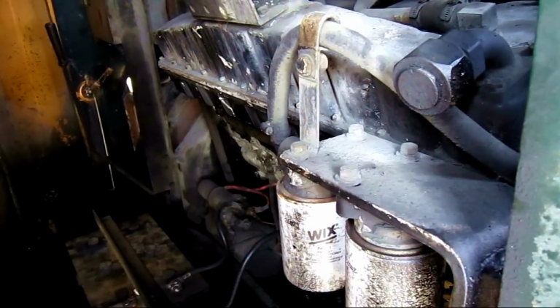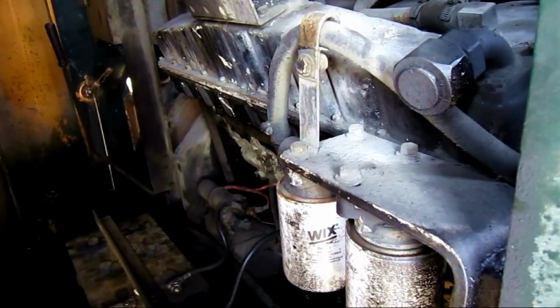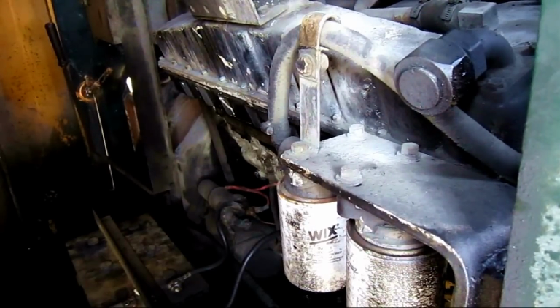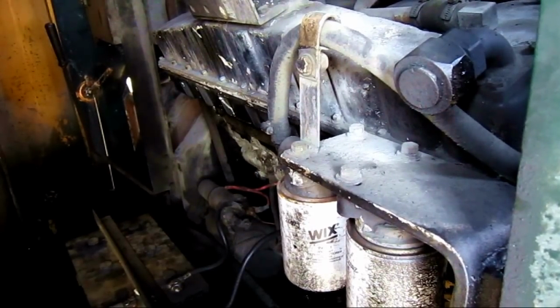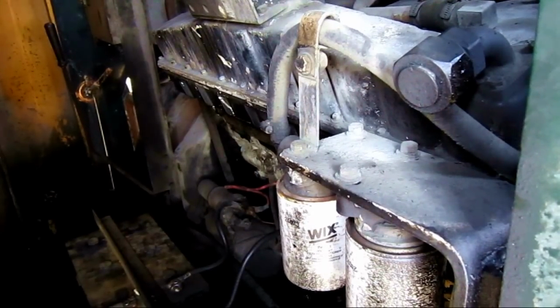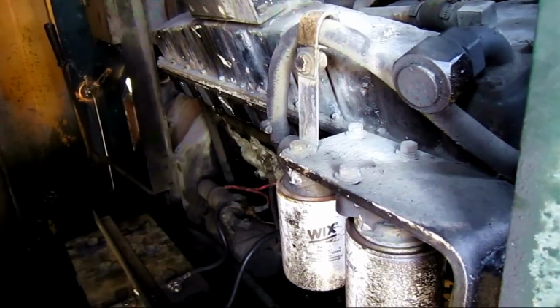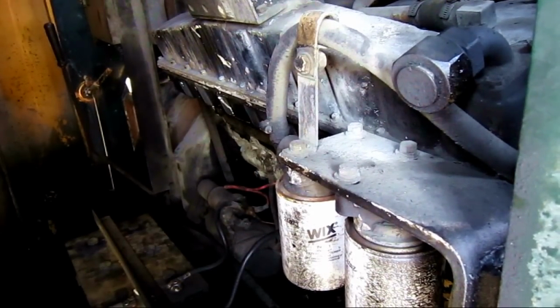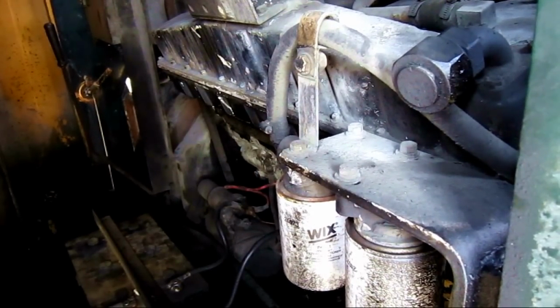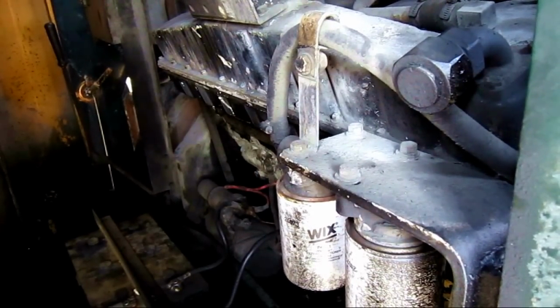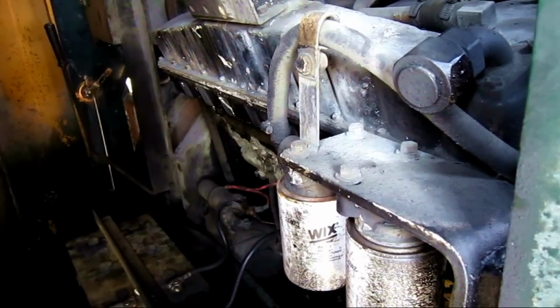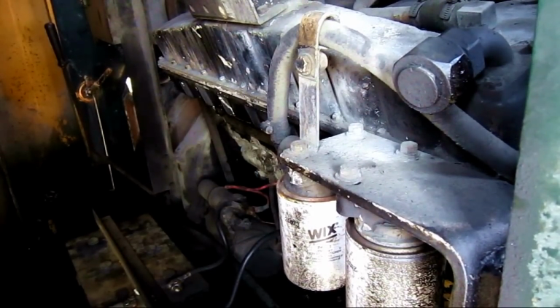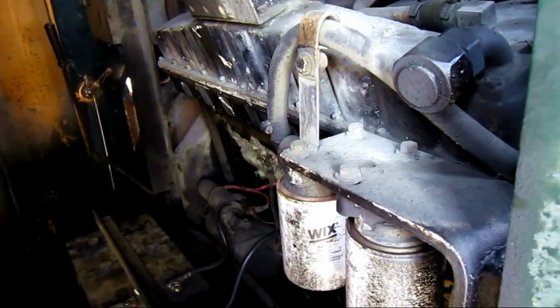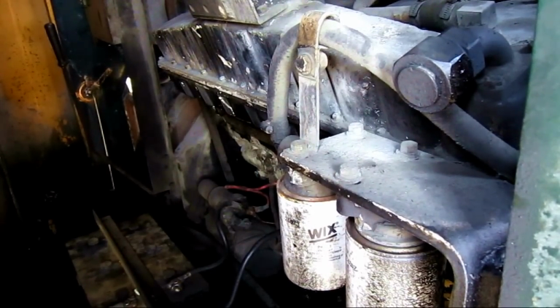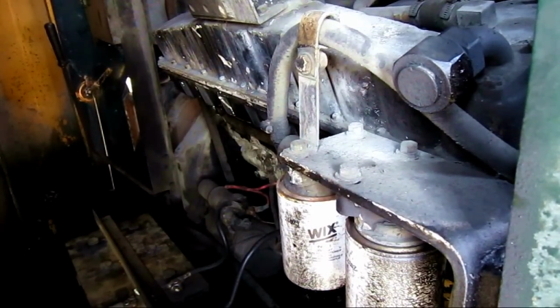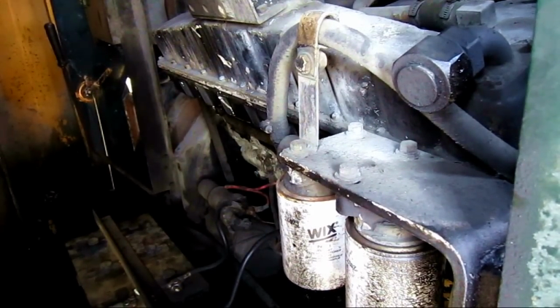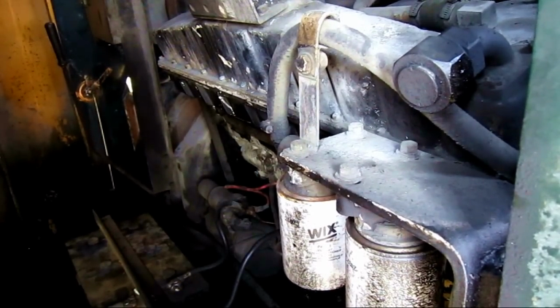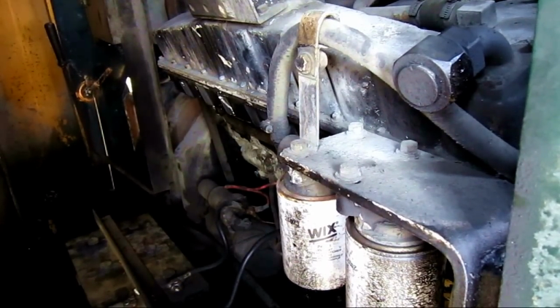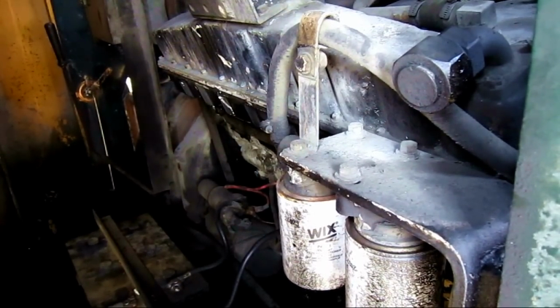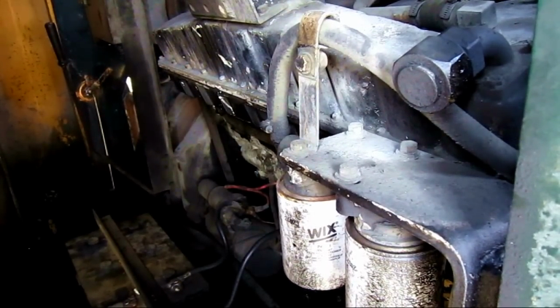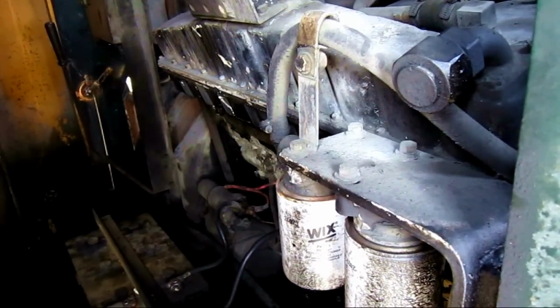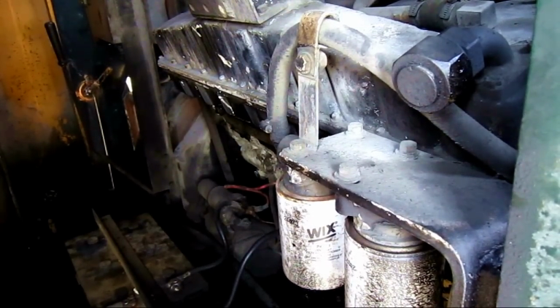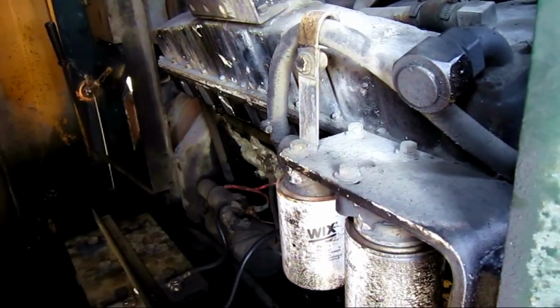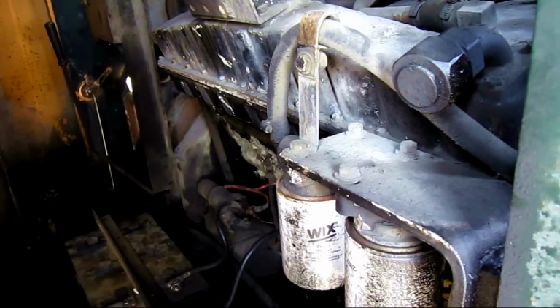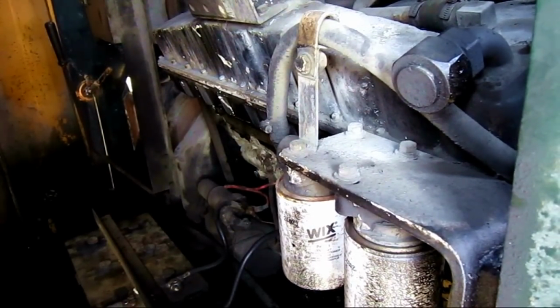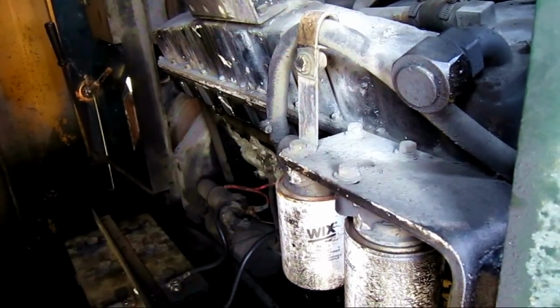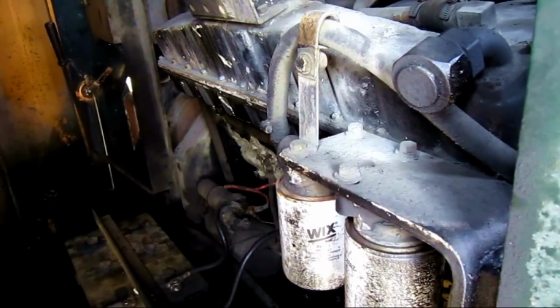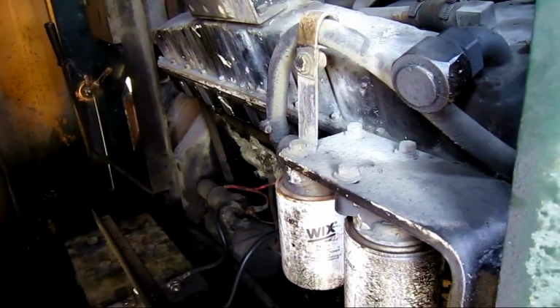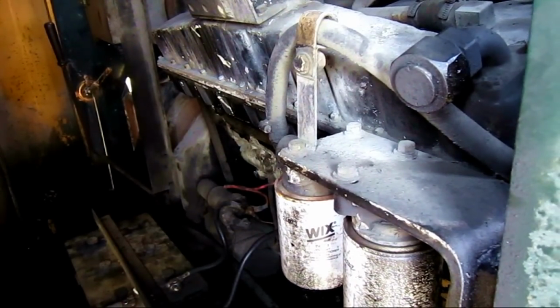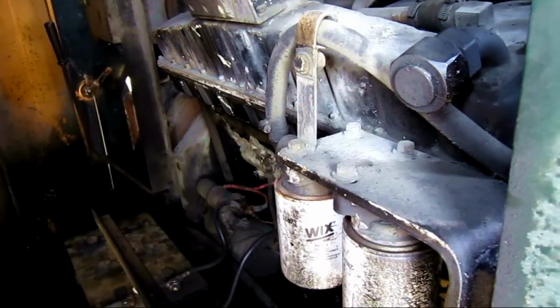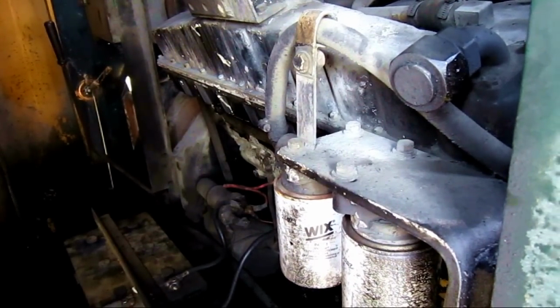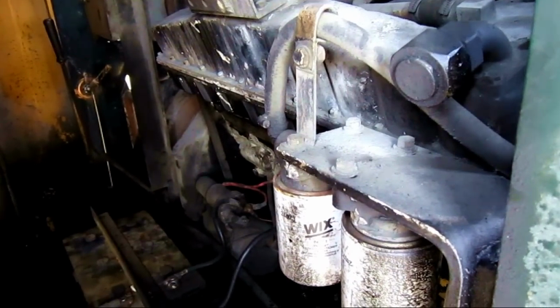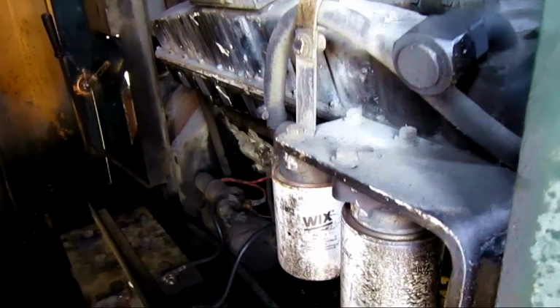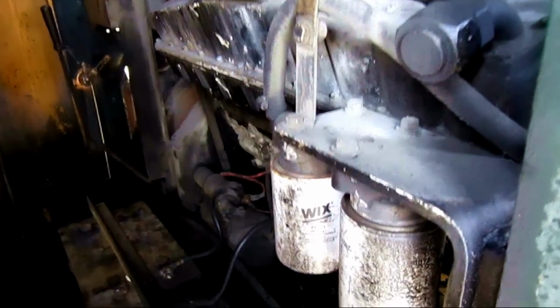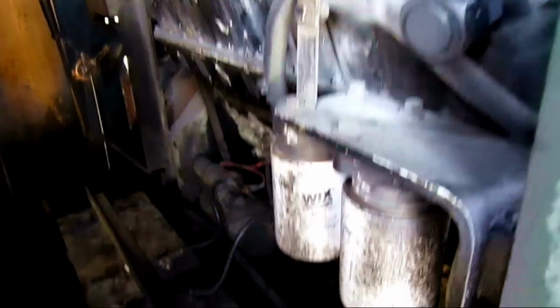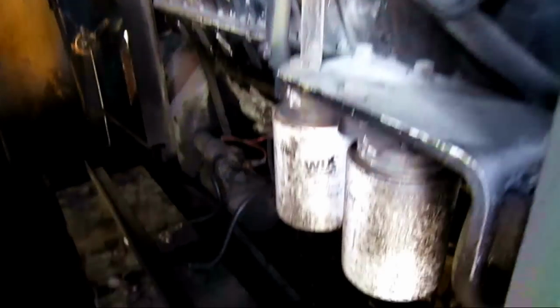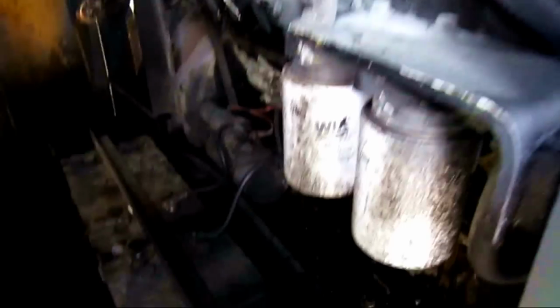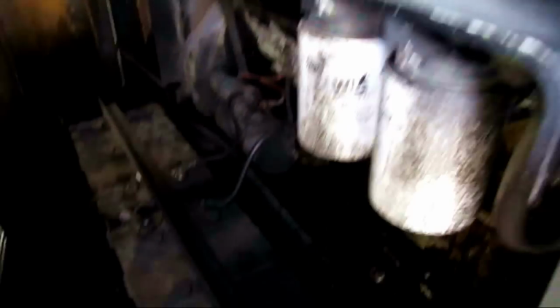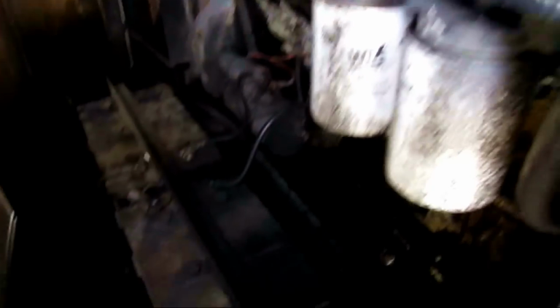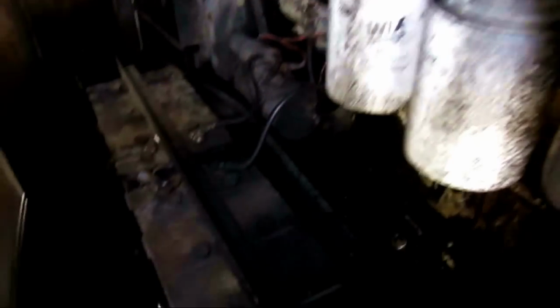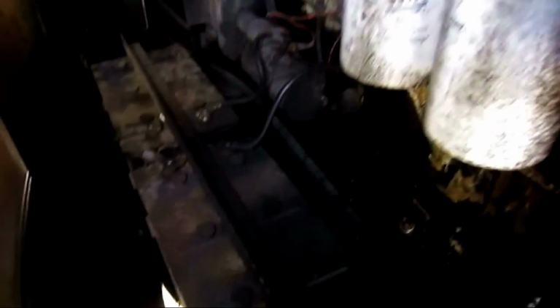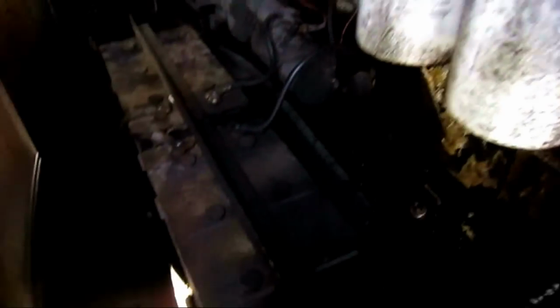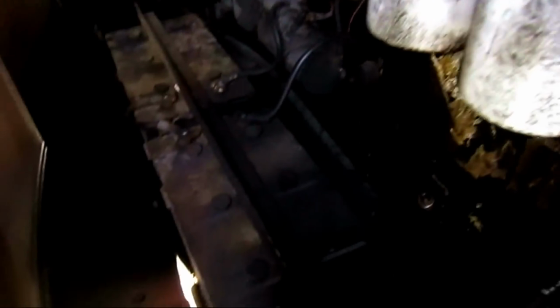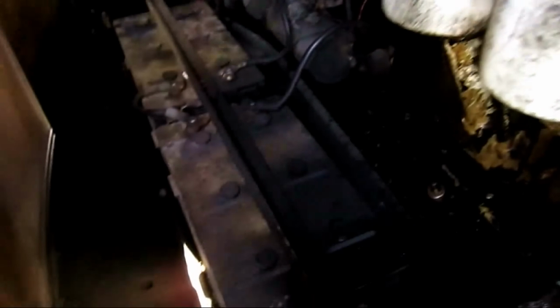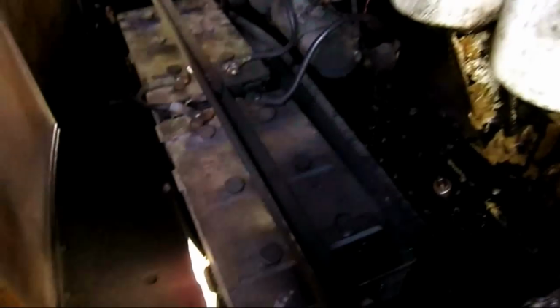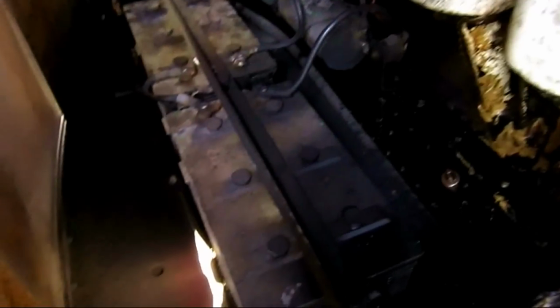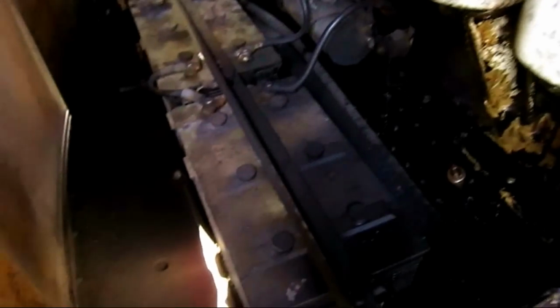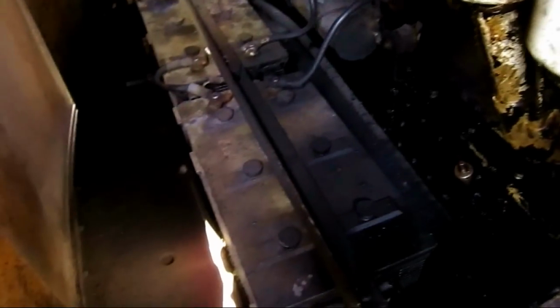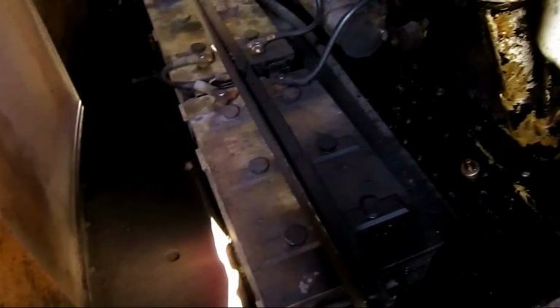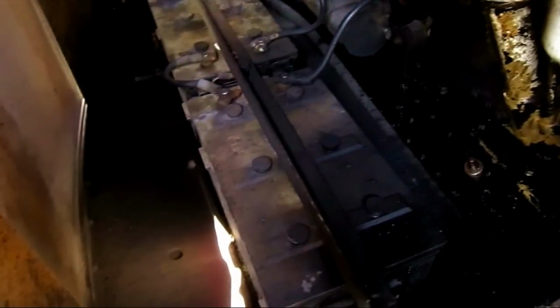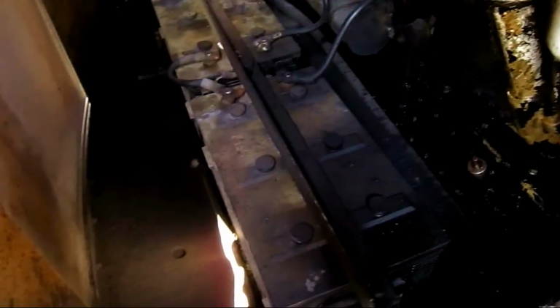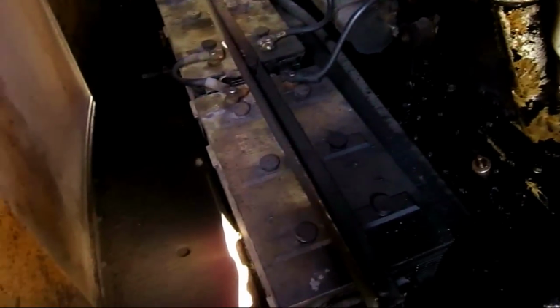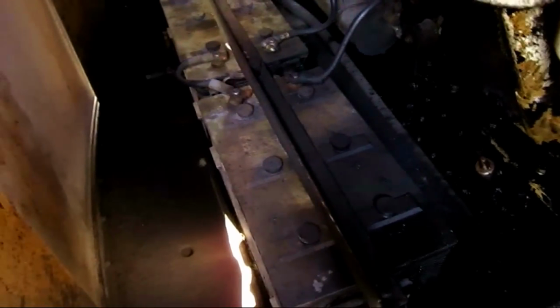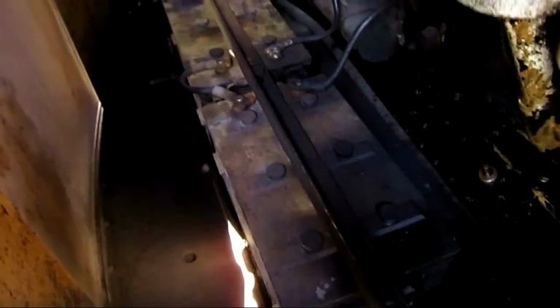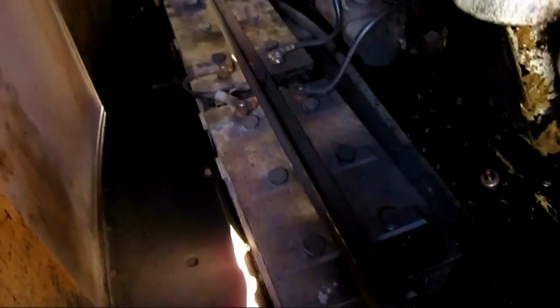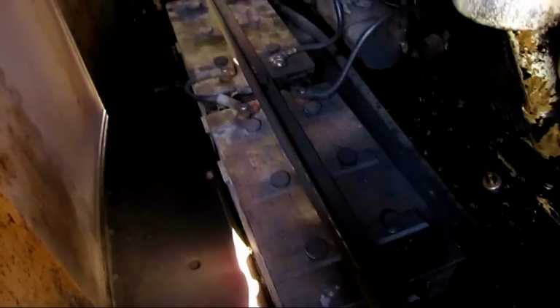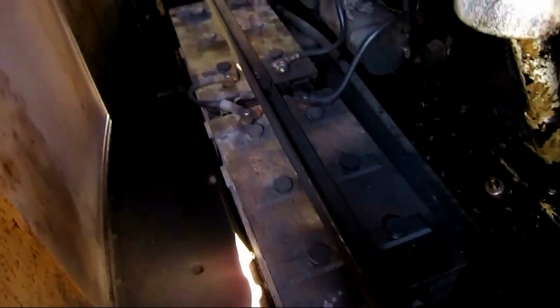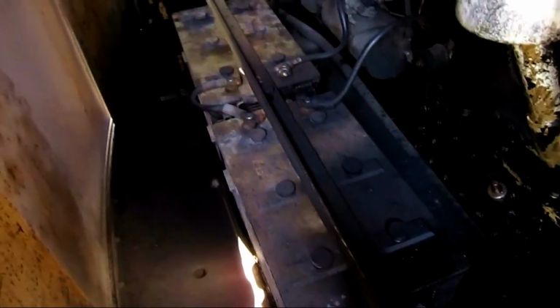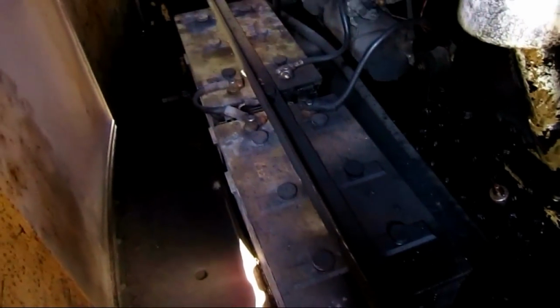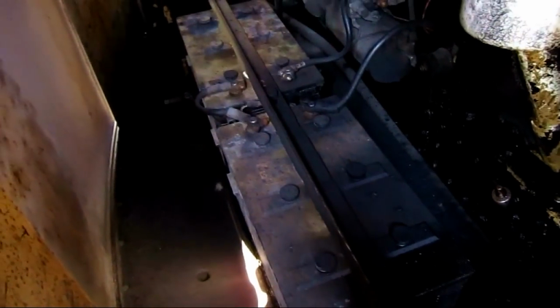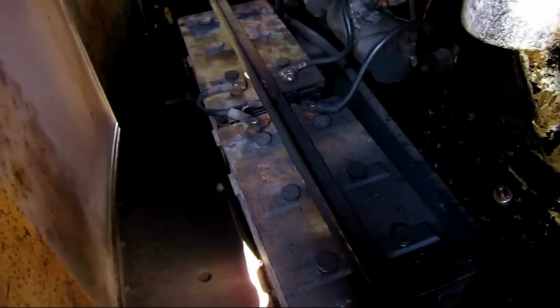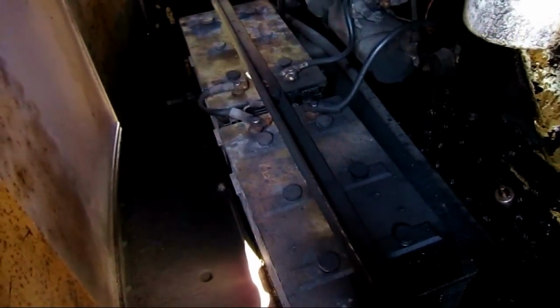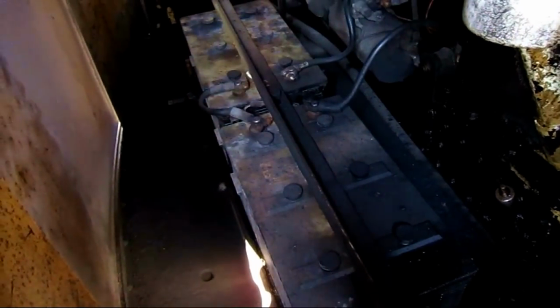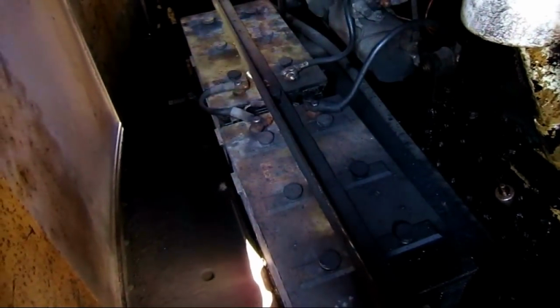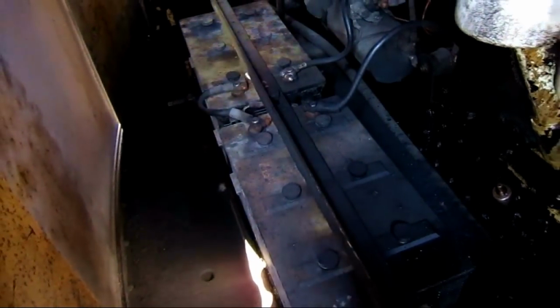A 200-gallon fuel tank supplies the engine with fuel. And on the floor, you can see the batteries.